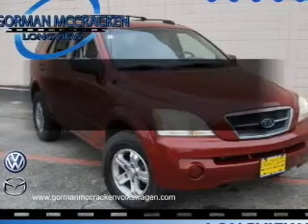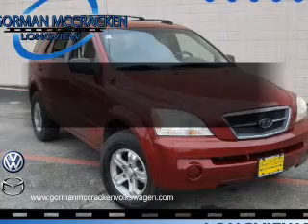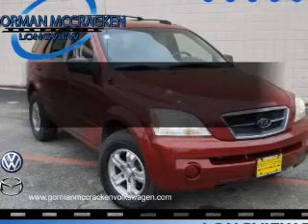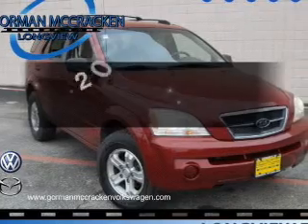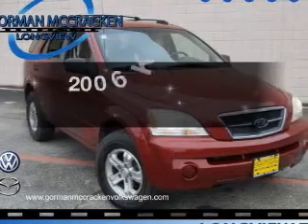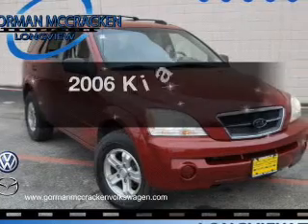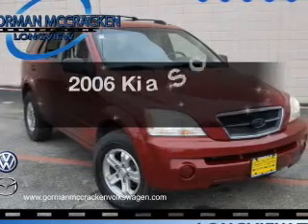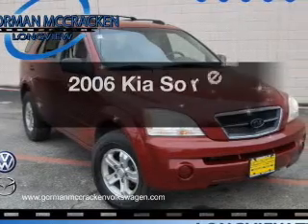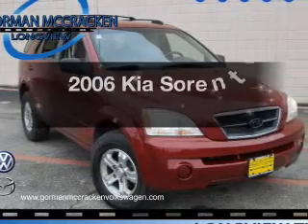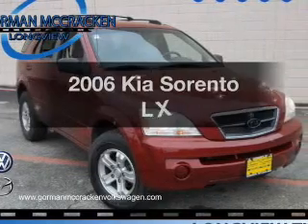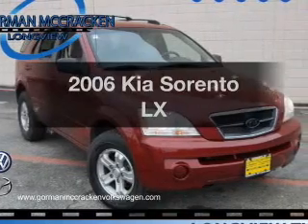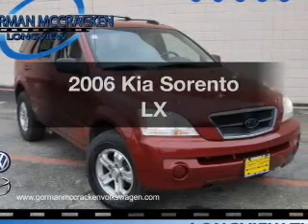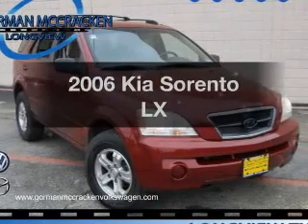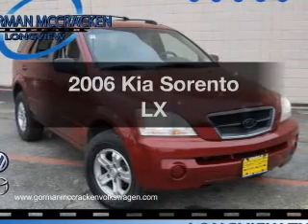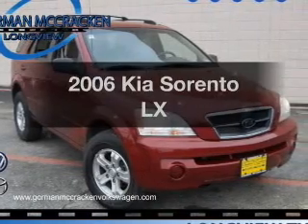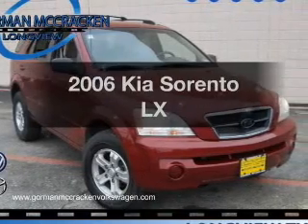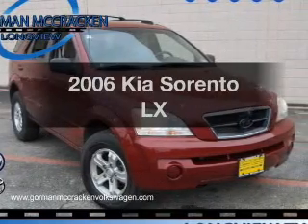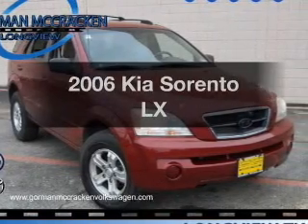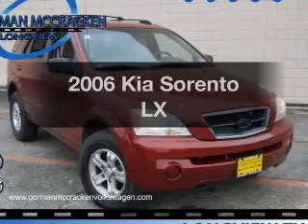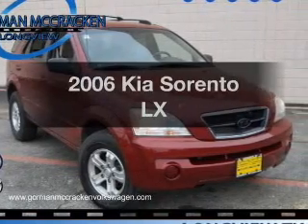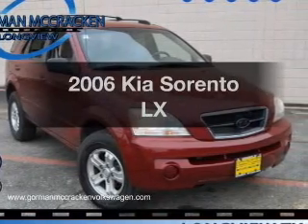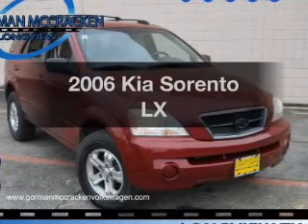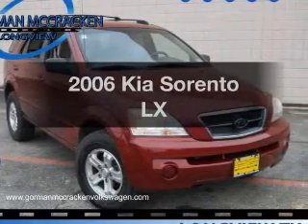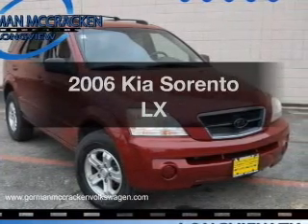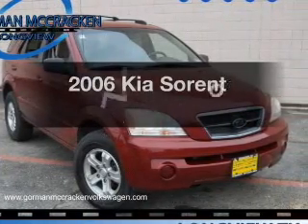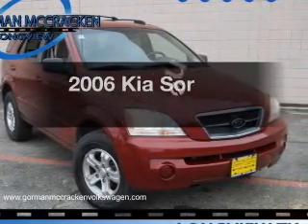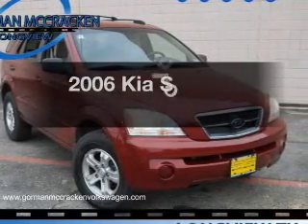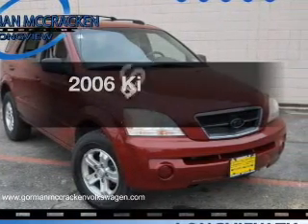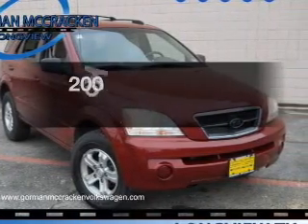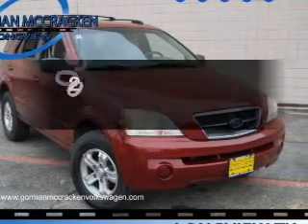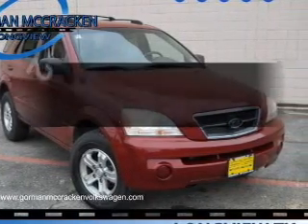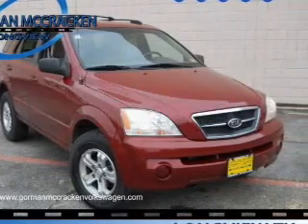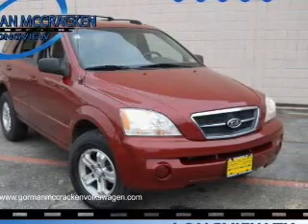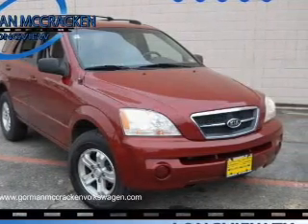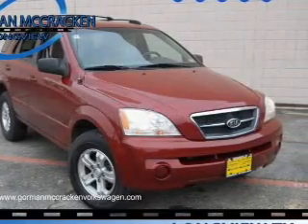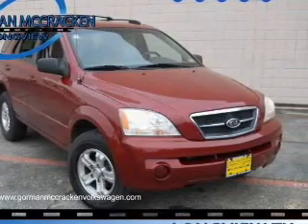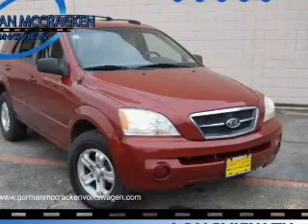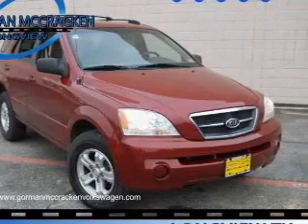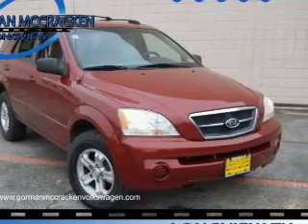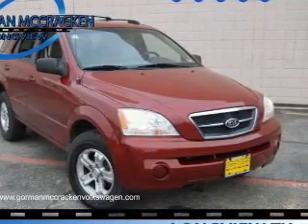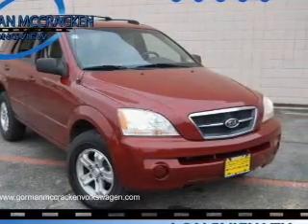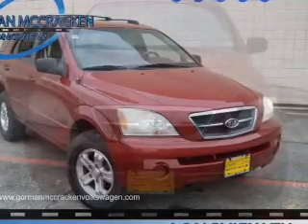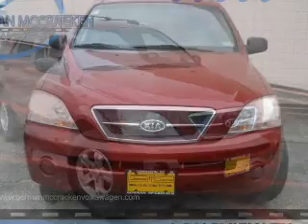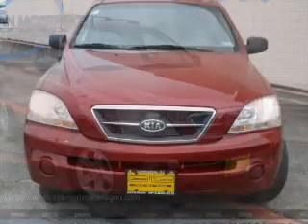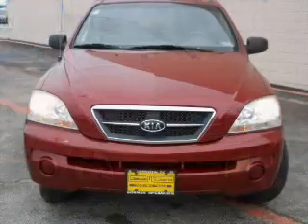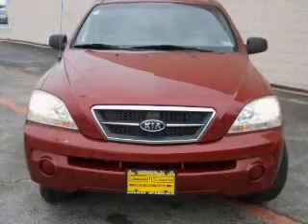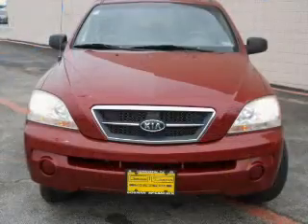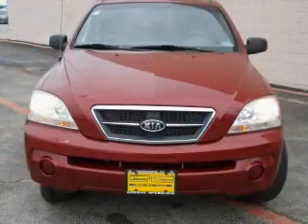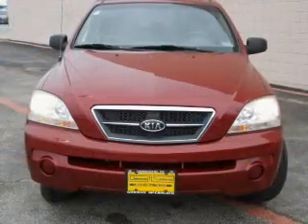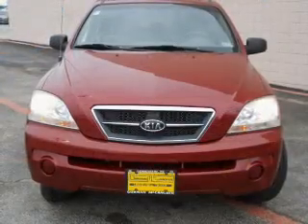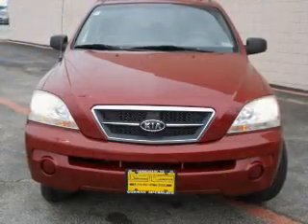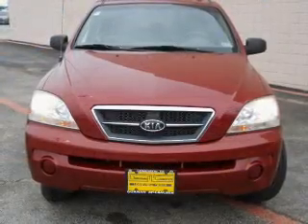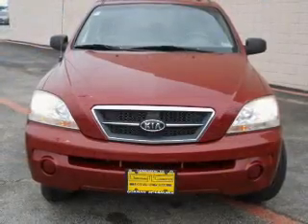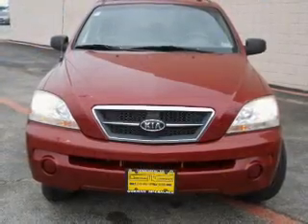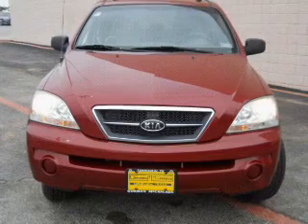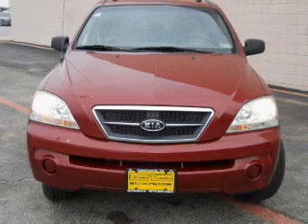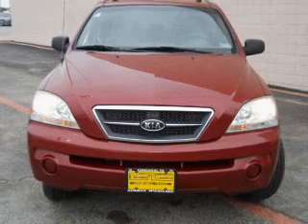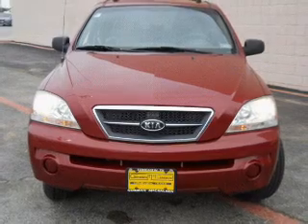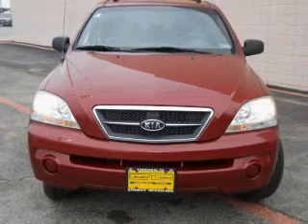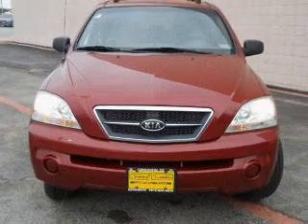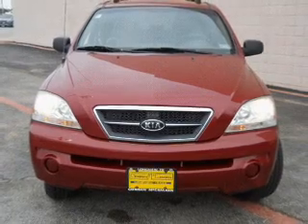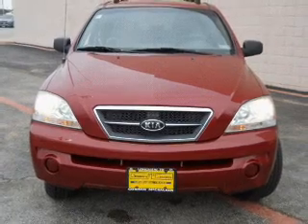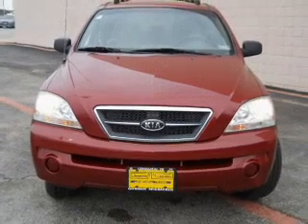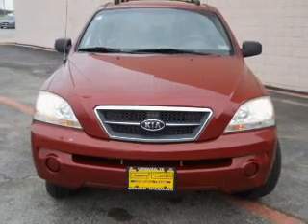Presenting the 2006 Kia Sorento. If you're looking for an automobile with great attributes, look no further.